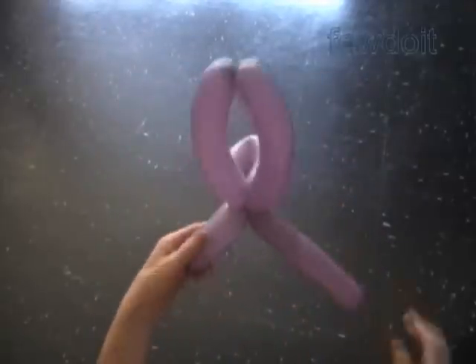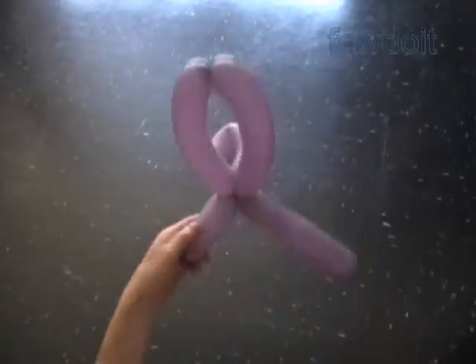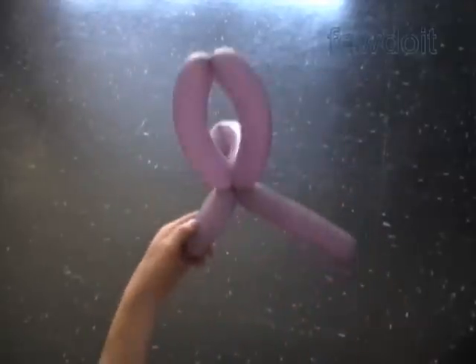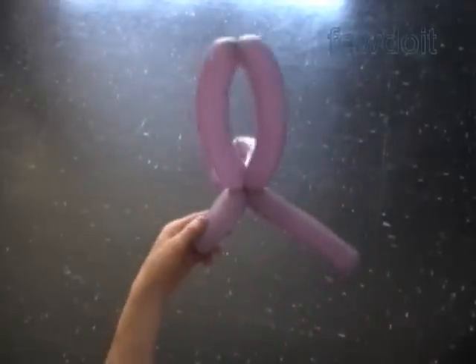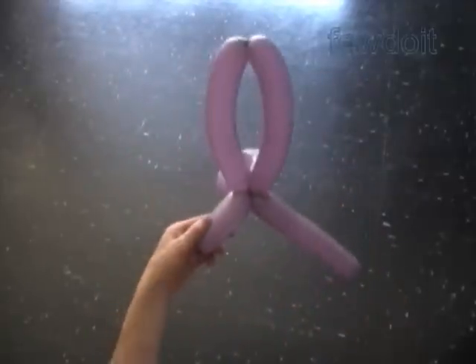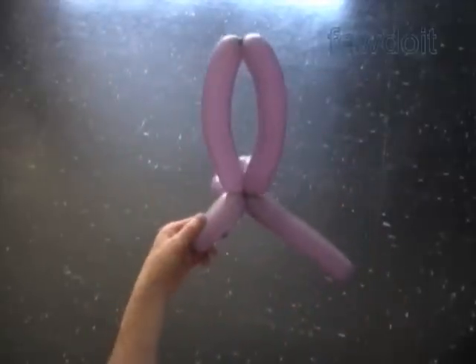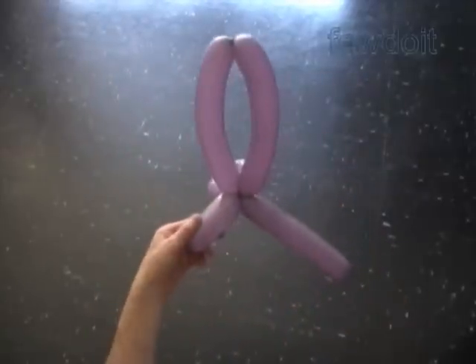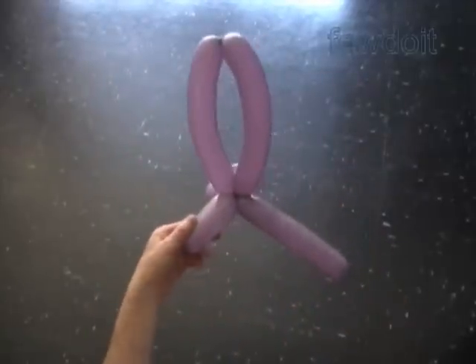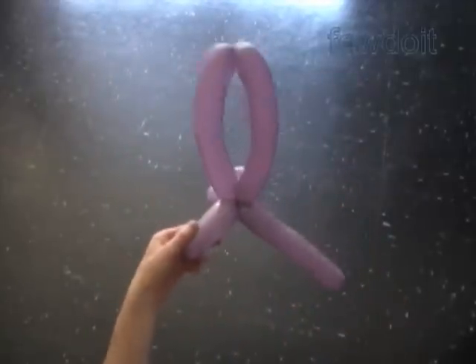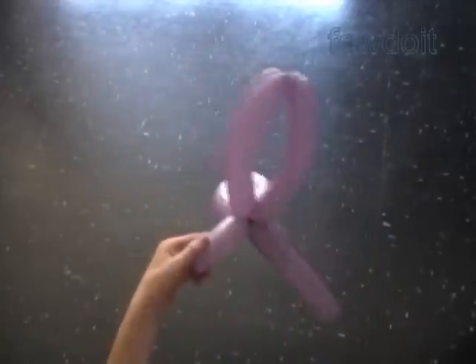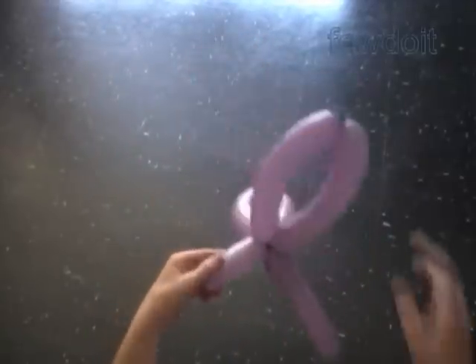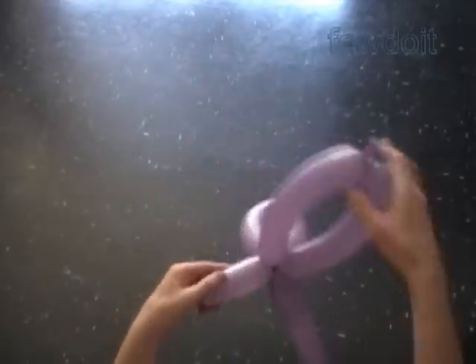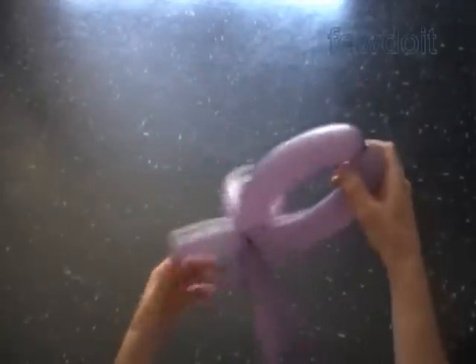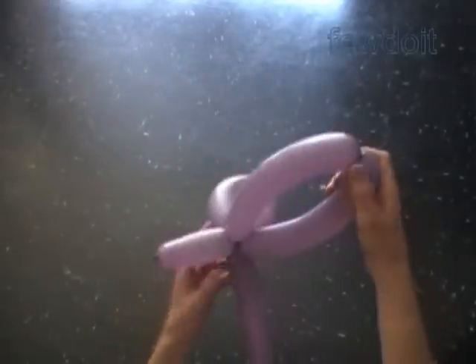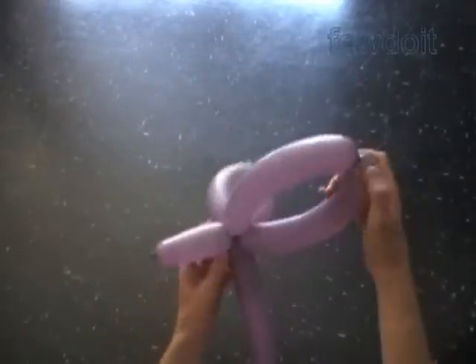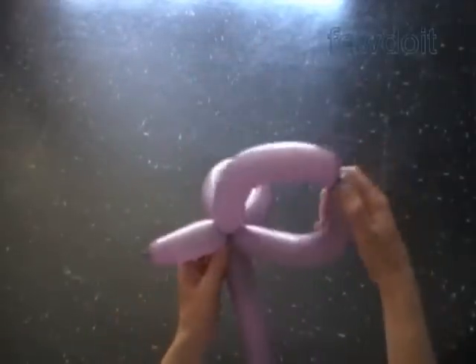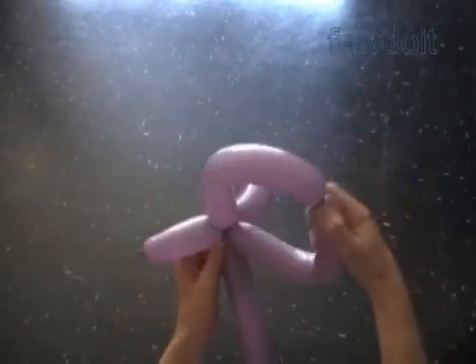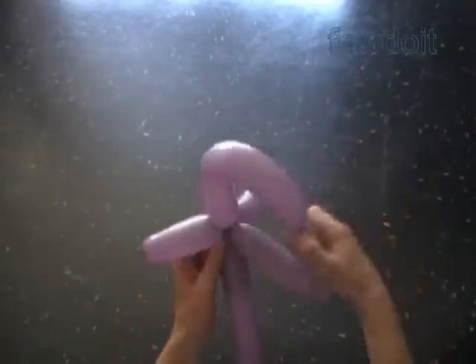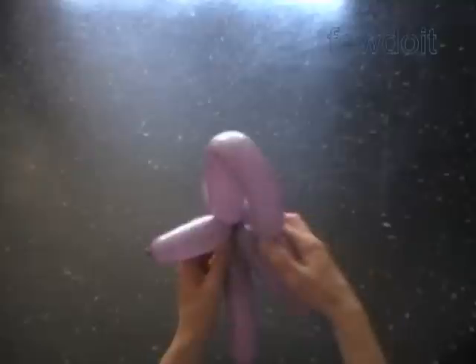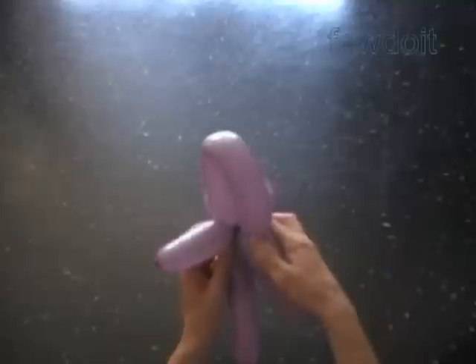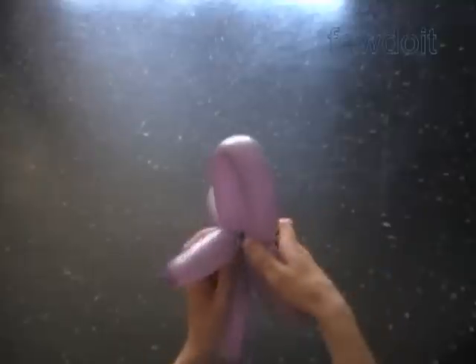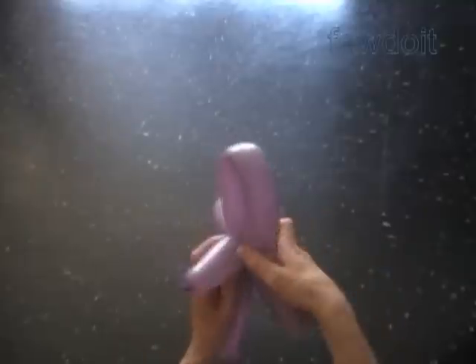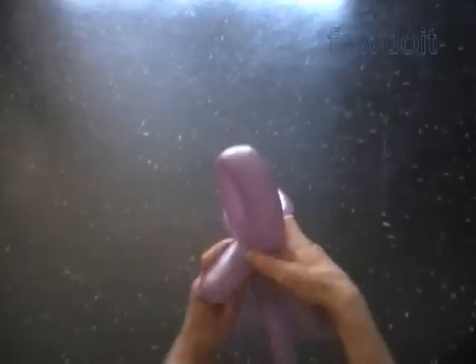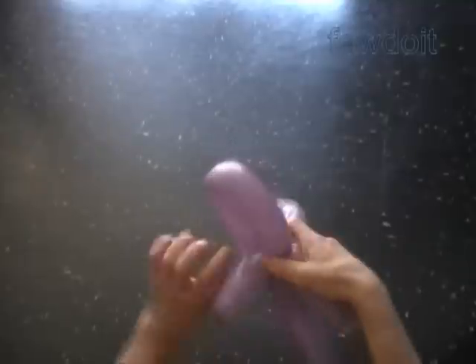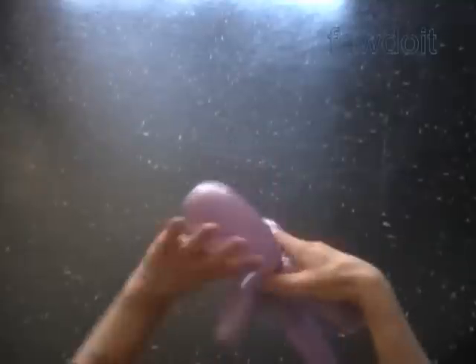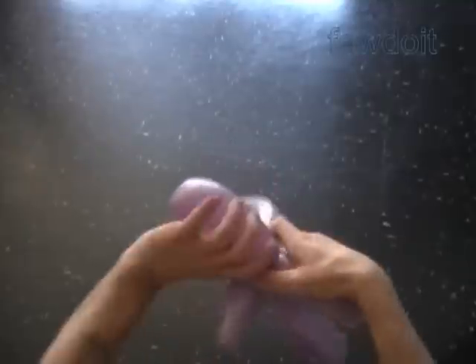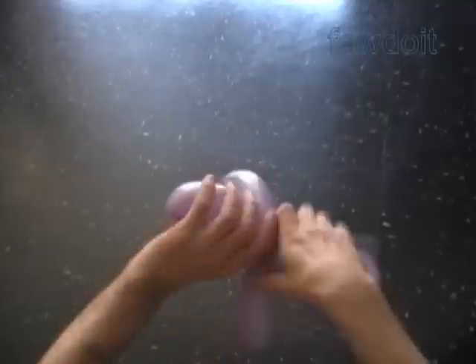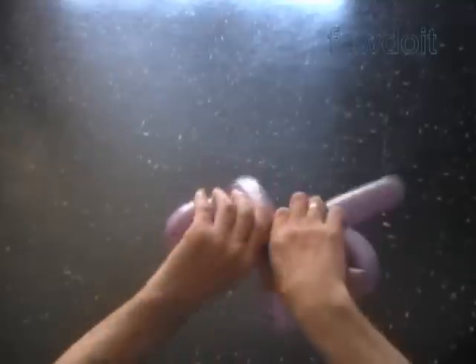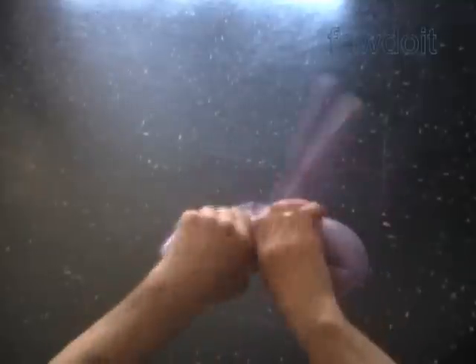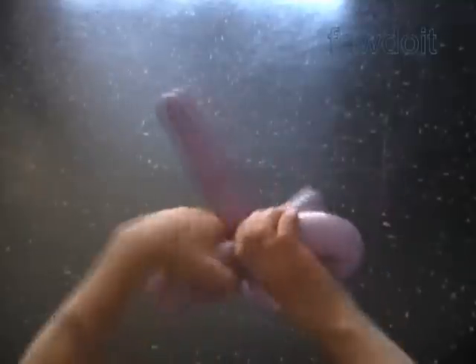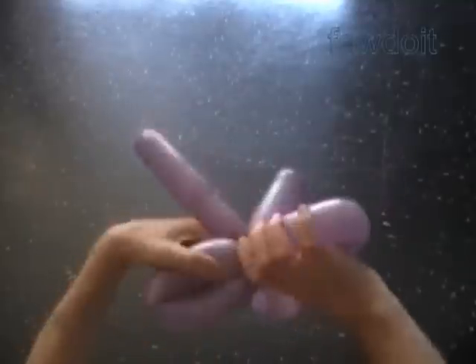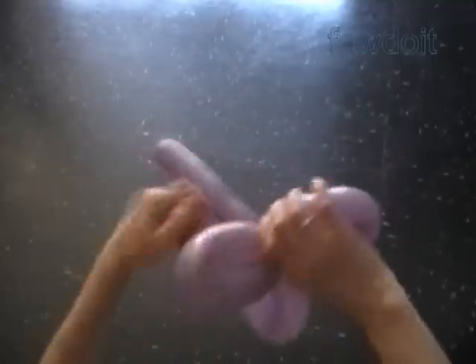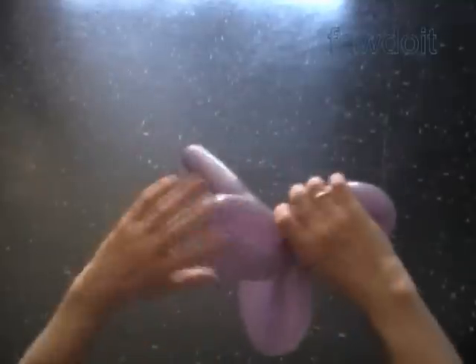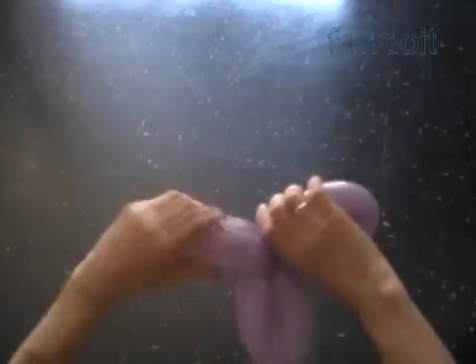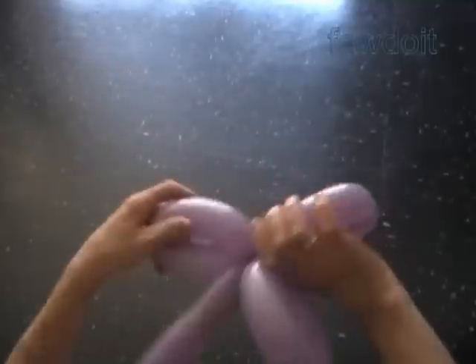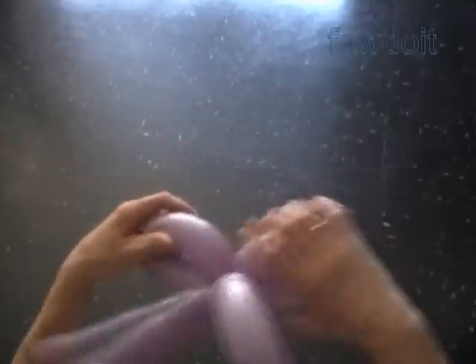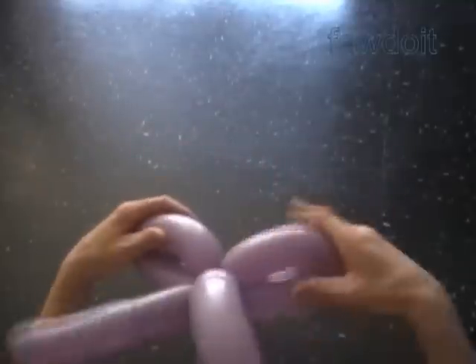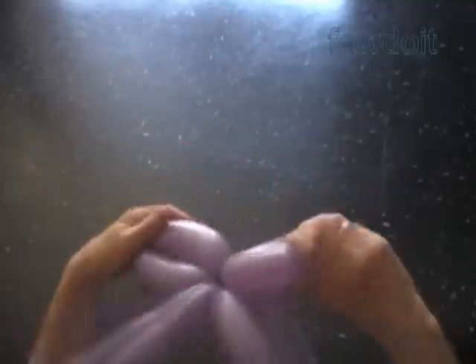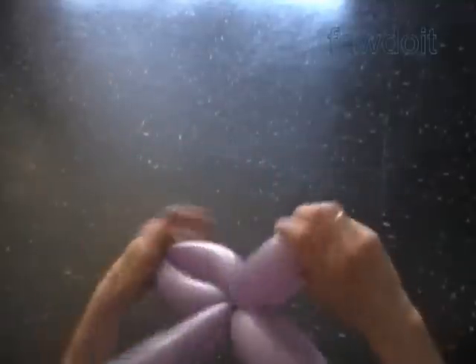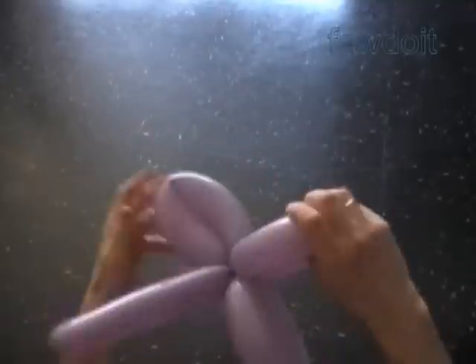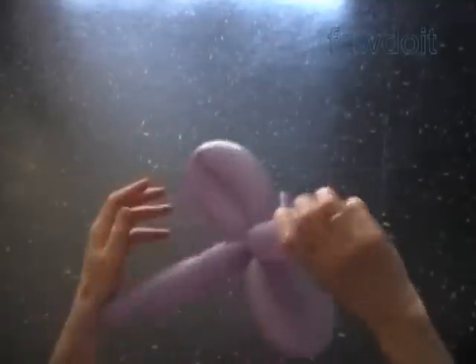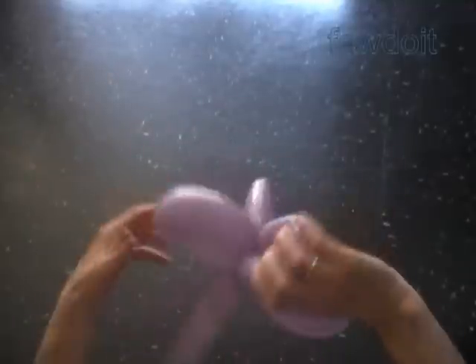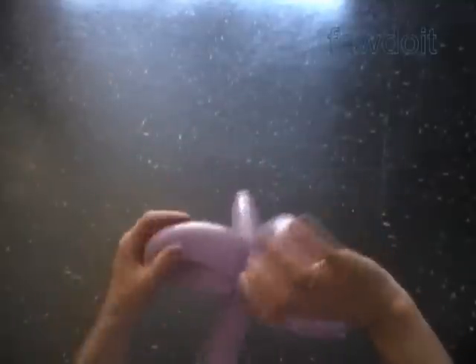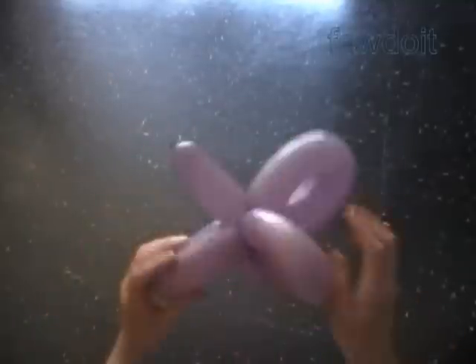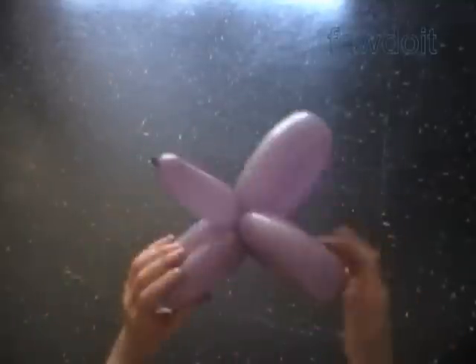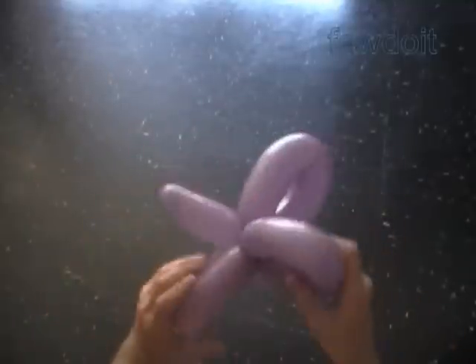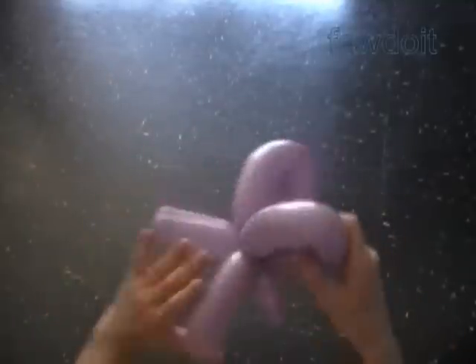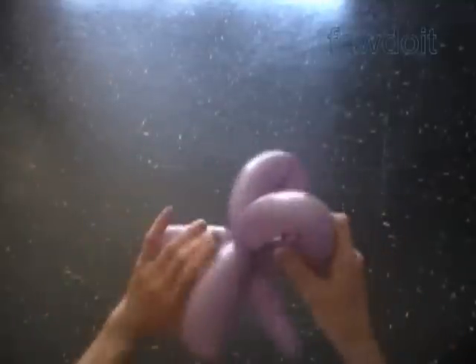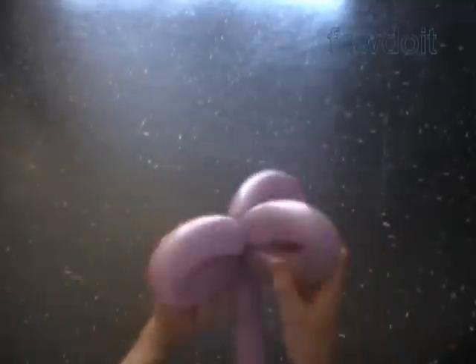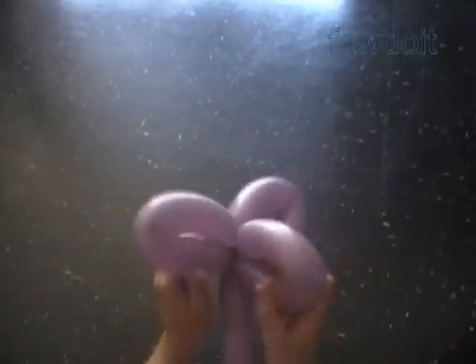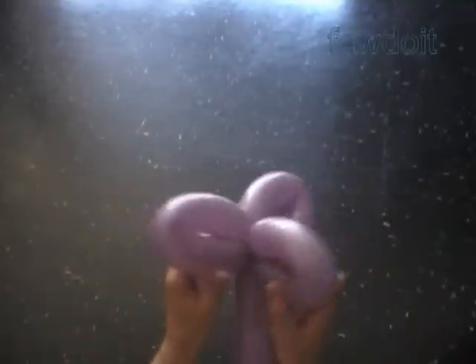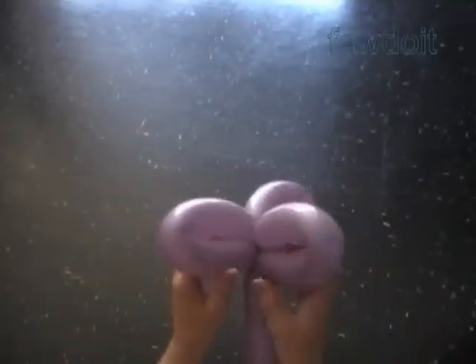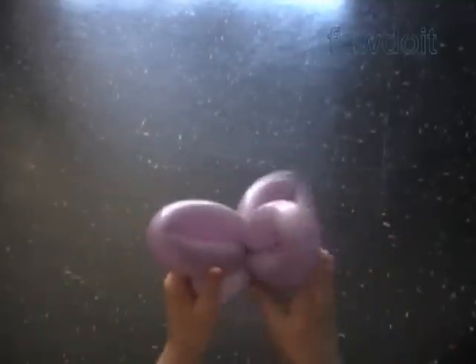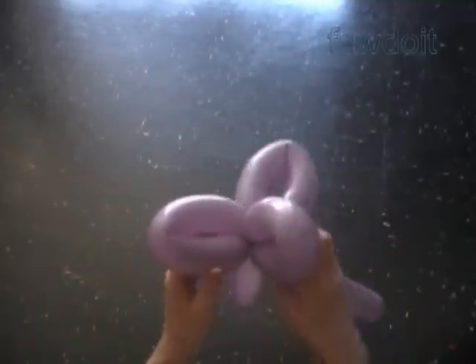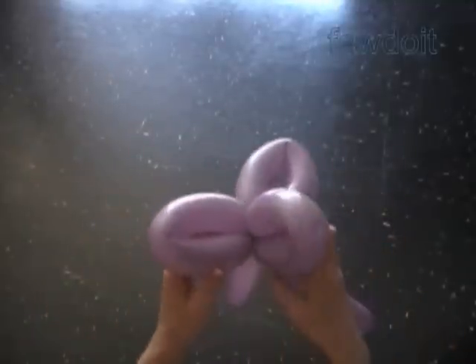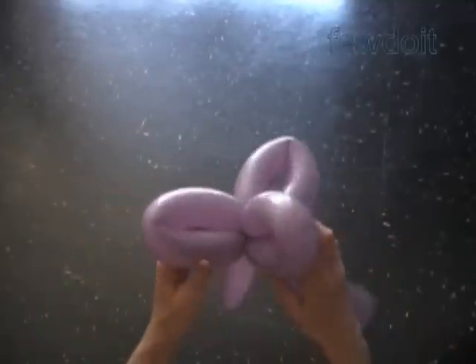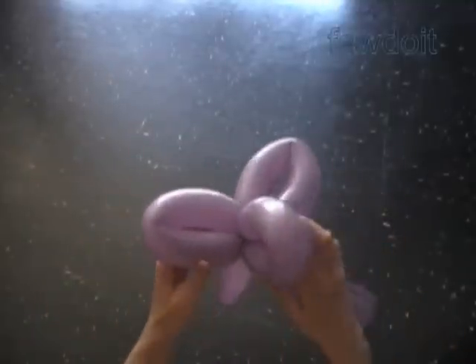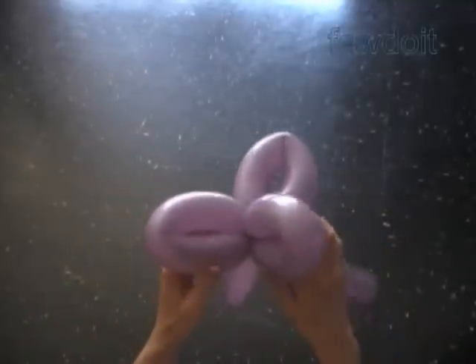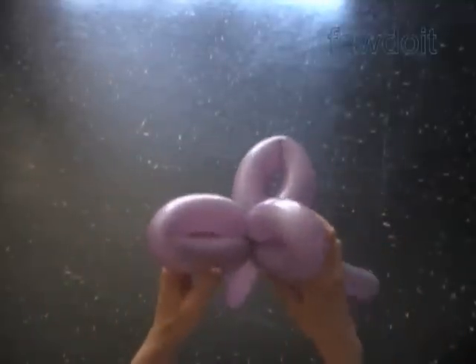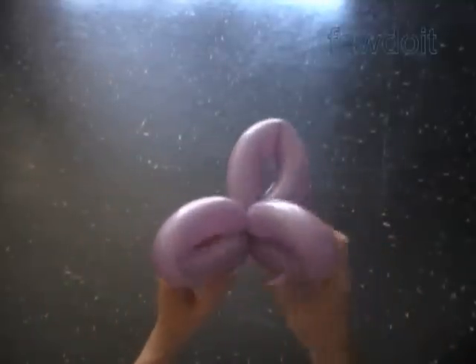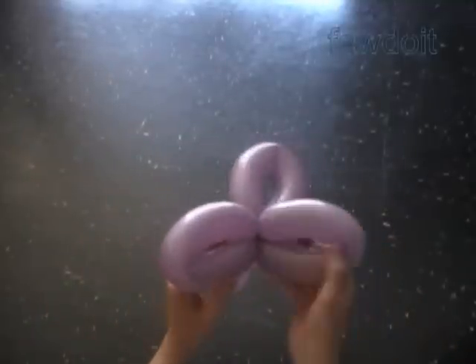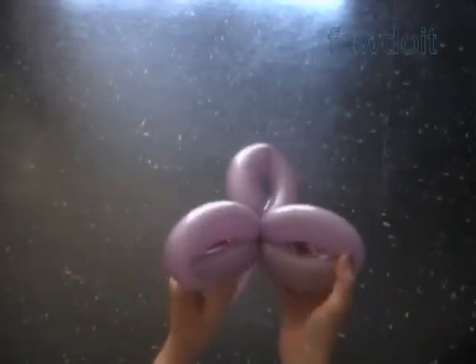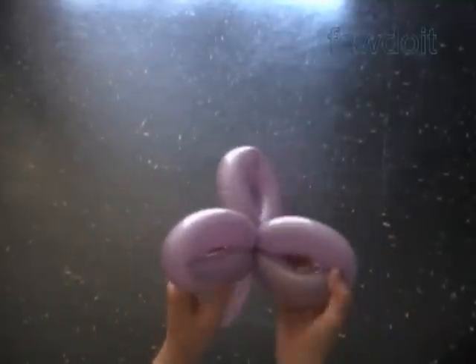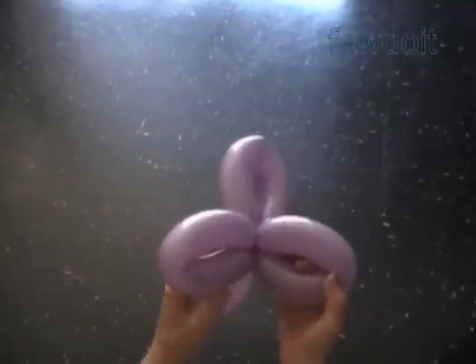And now we lock all ends of the last two bubbles in one lock twist. We have made a simple bow.